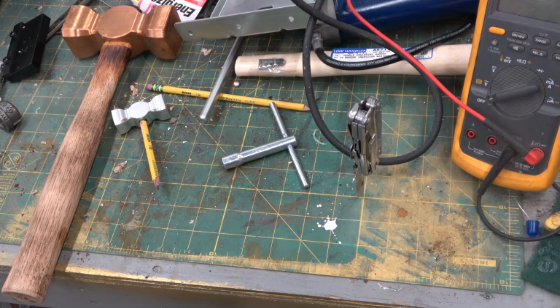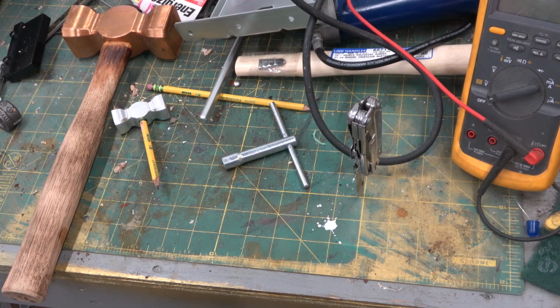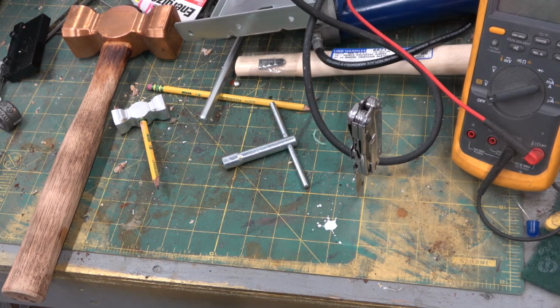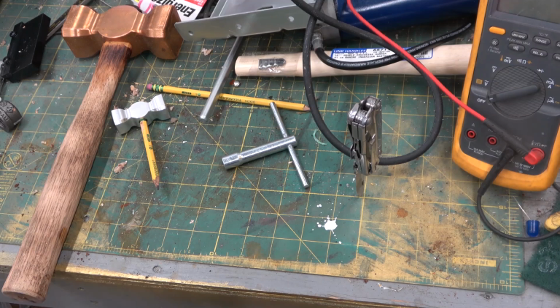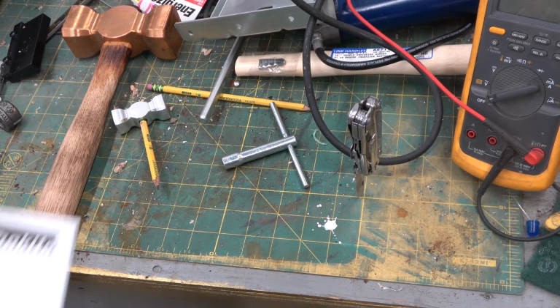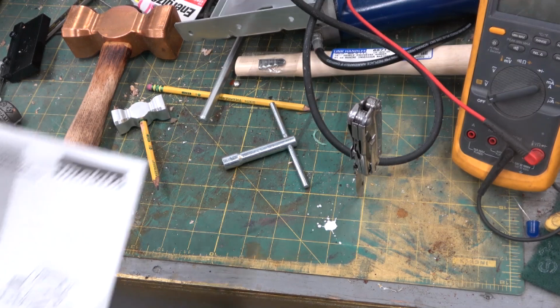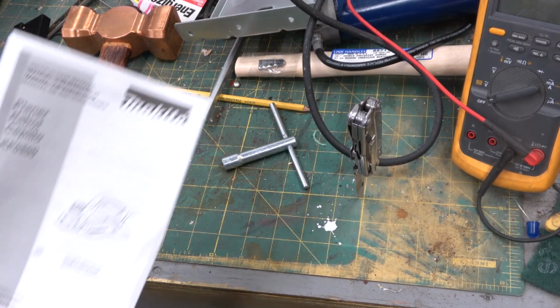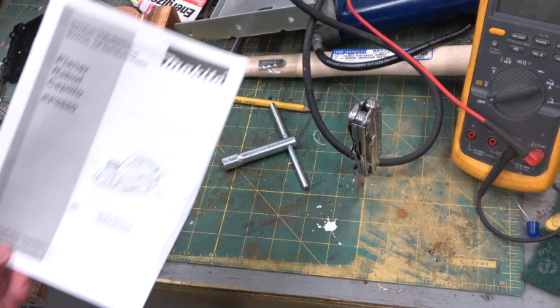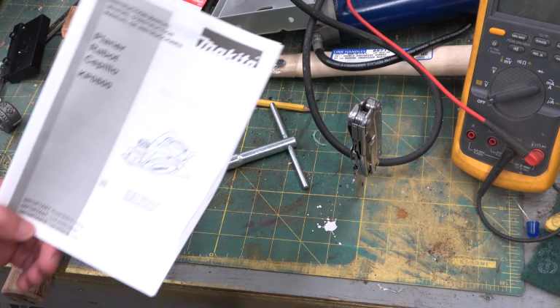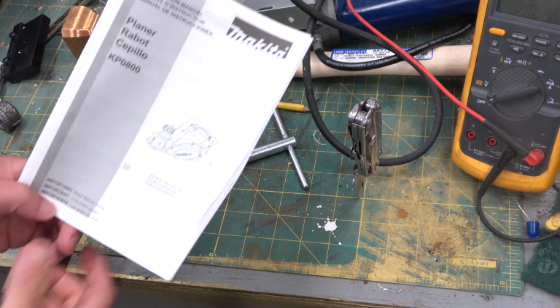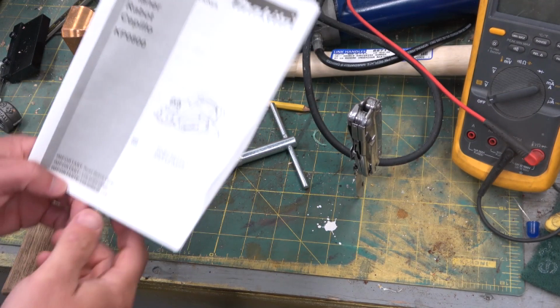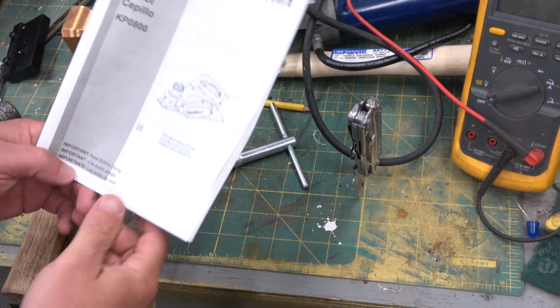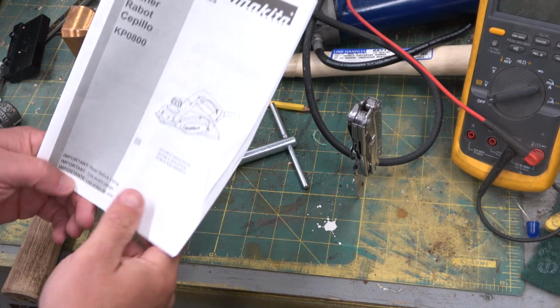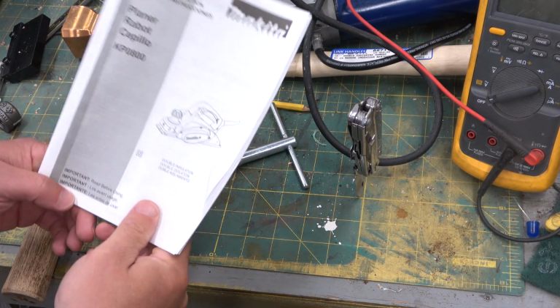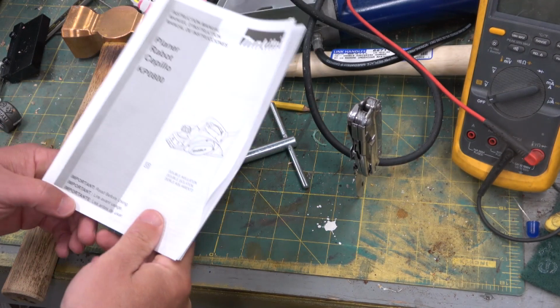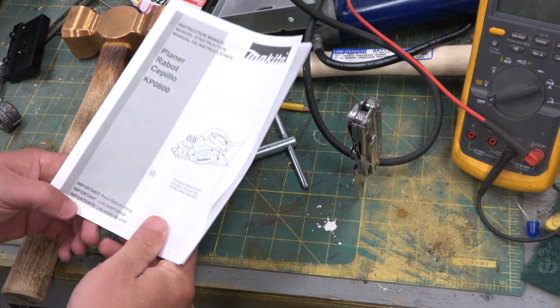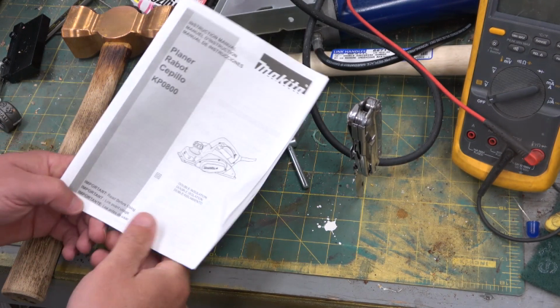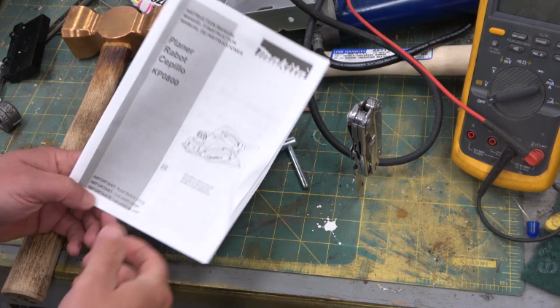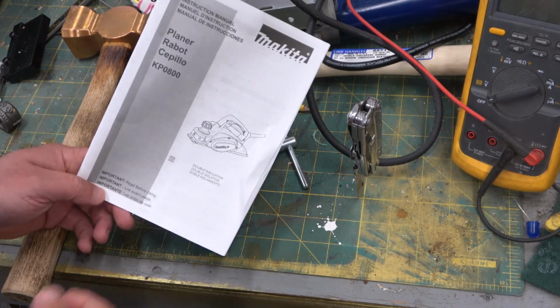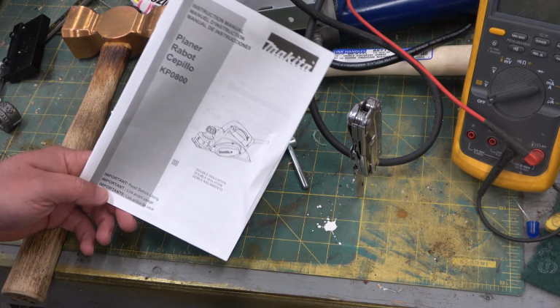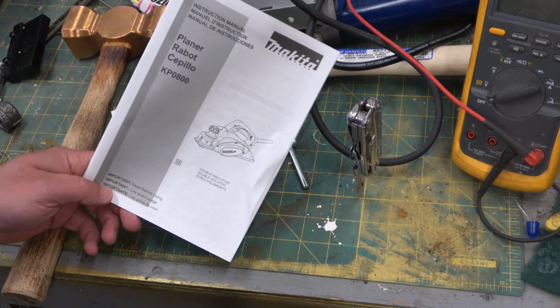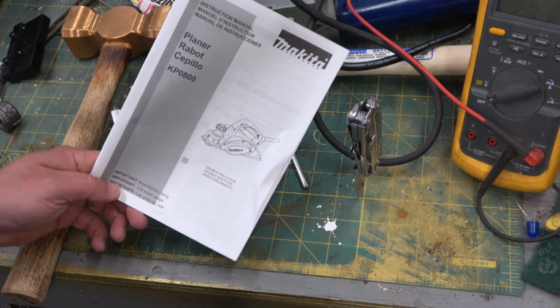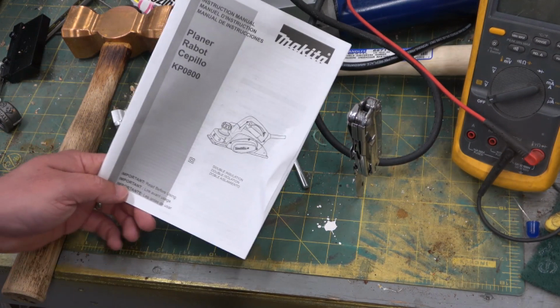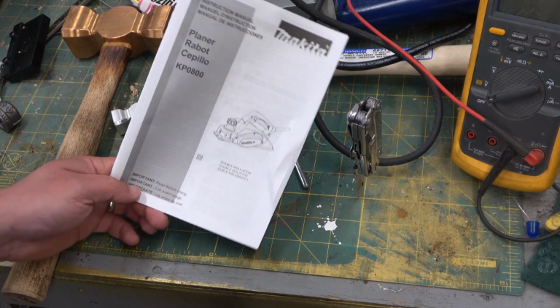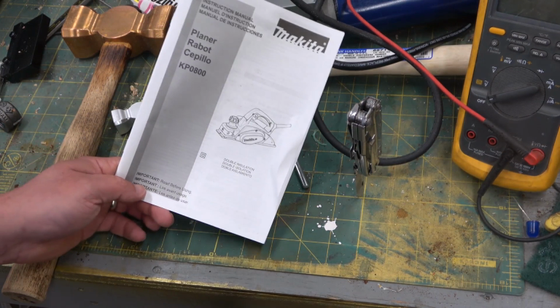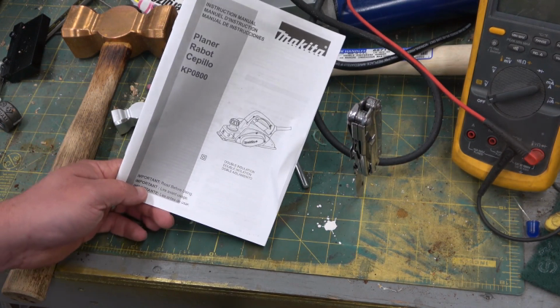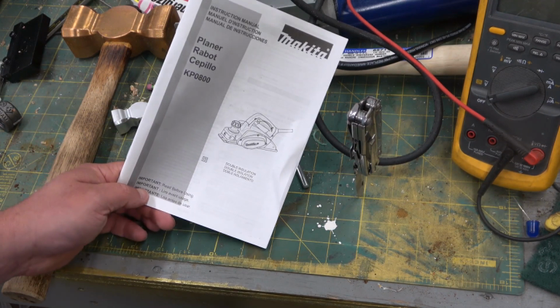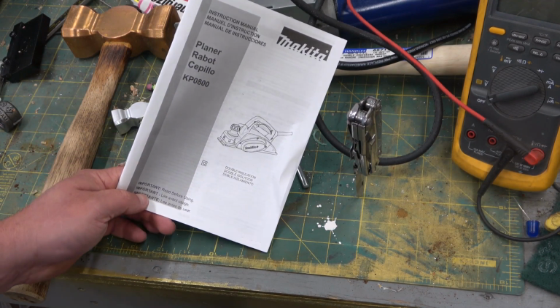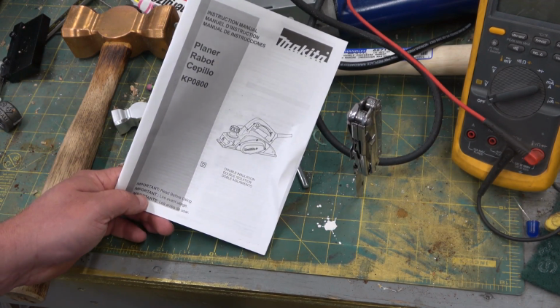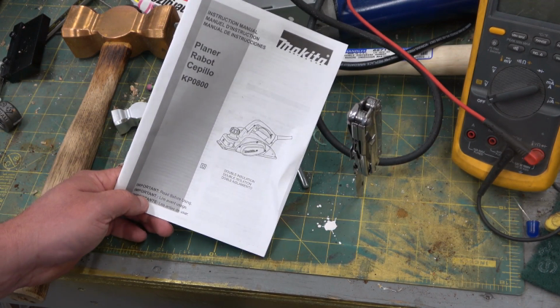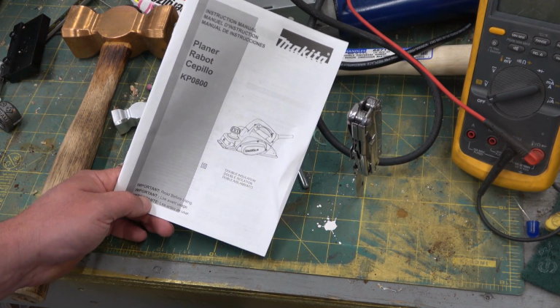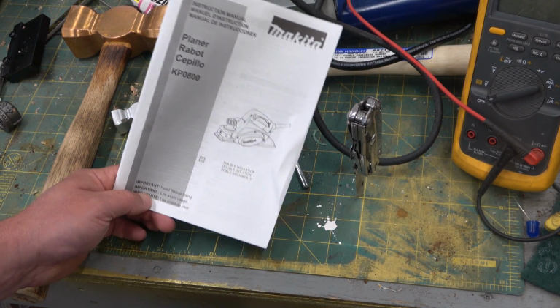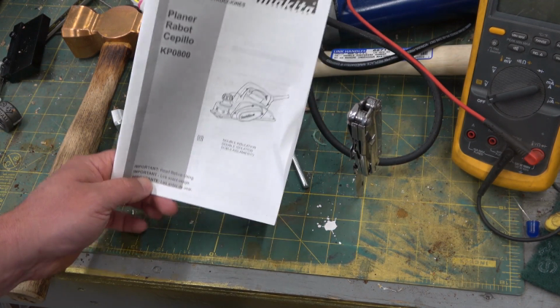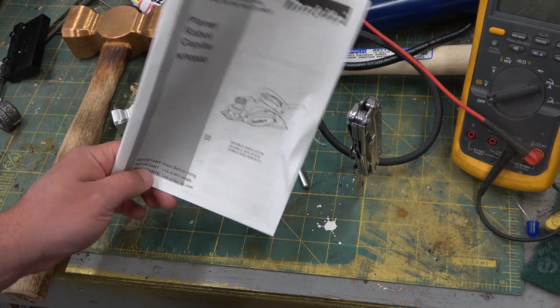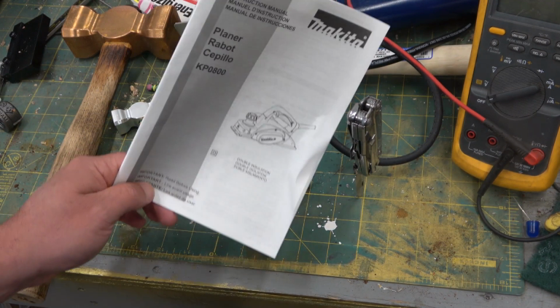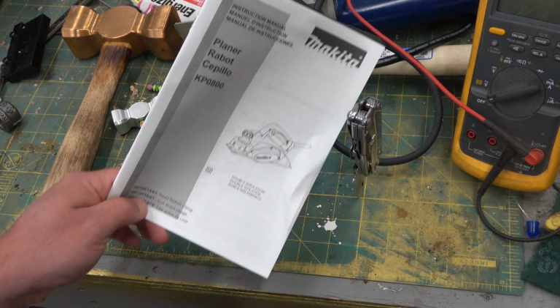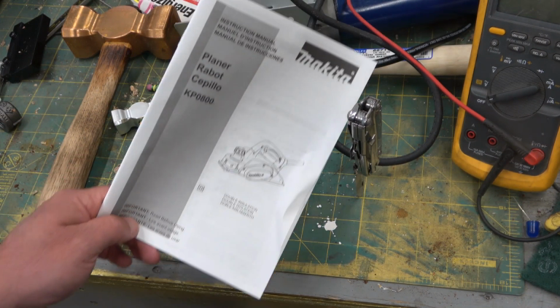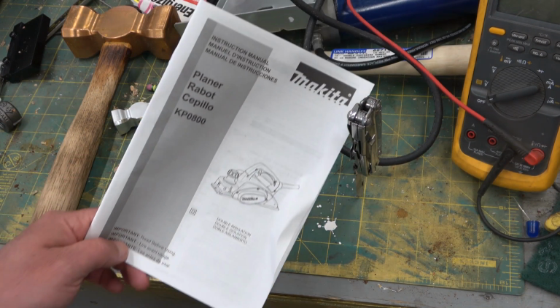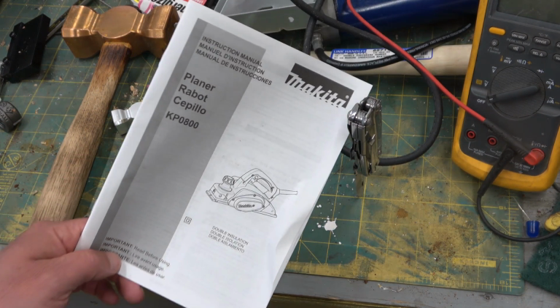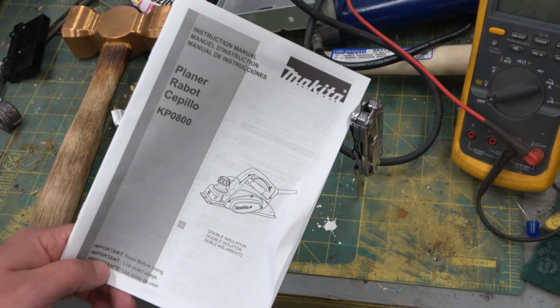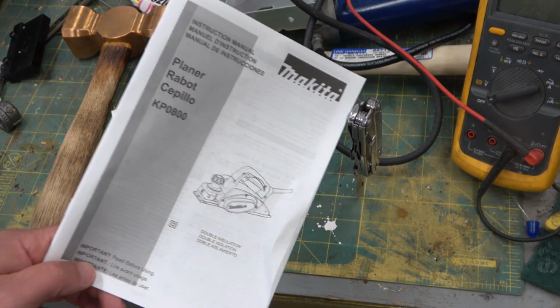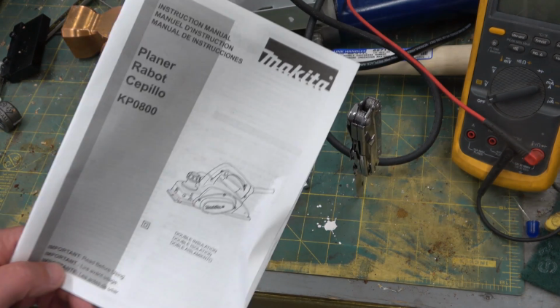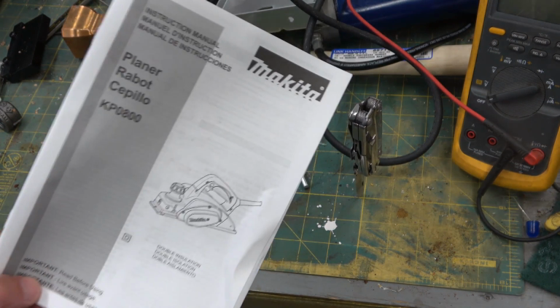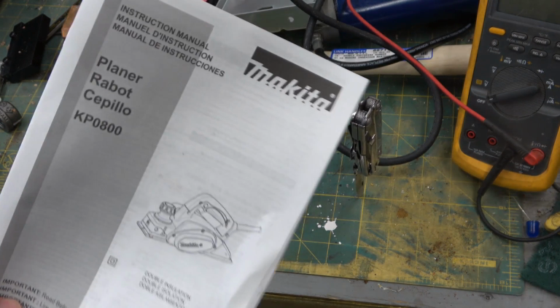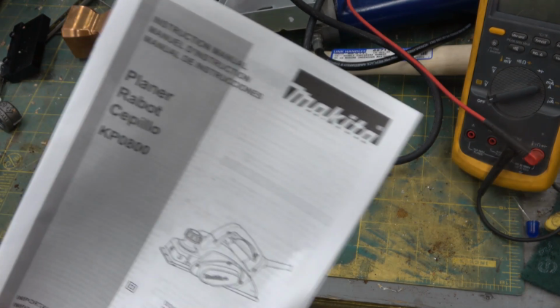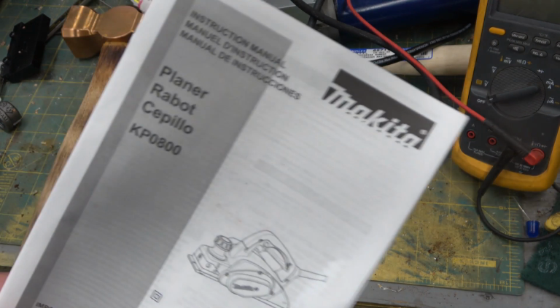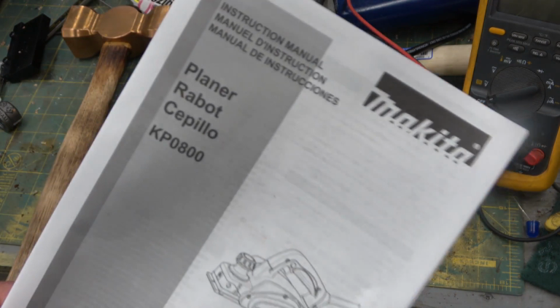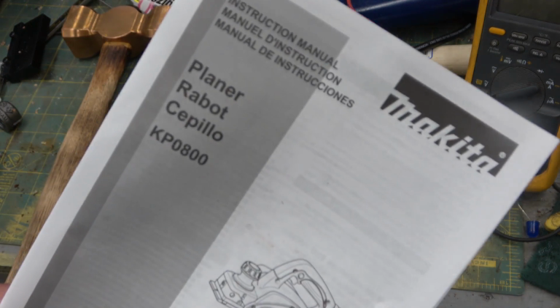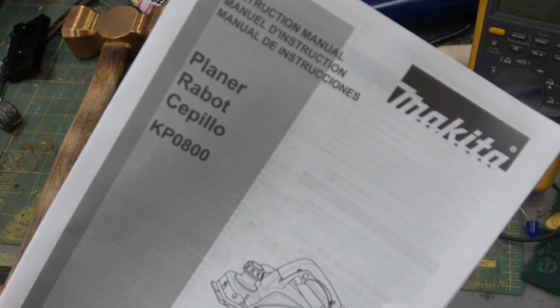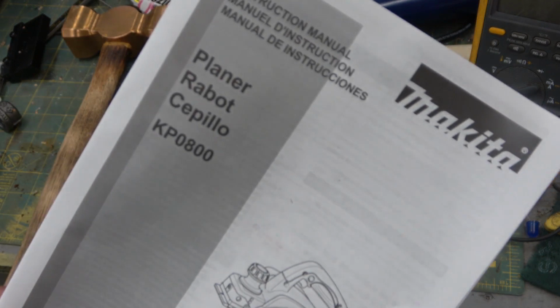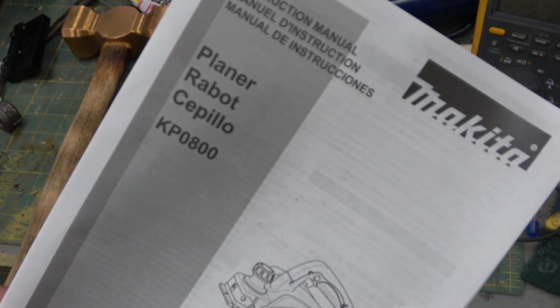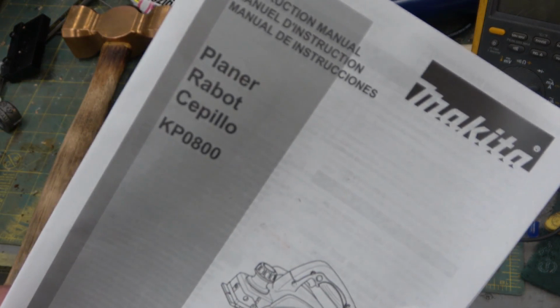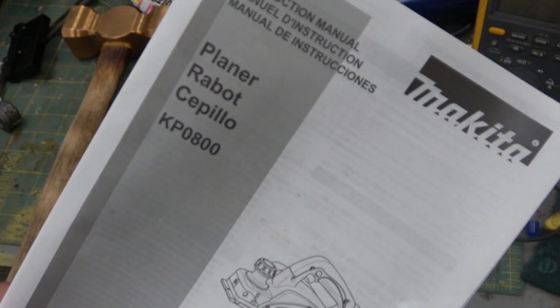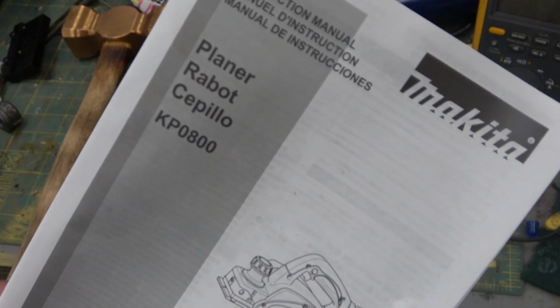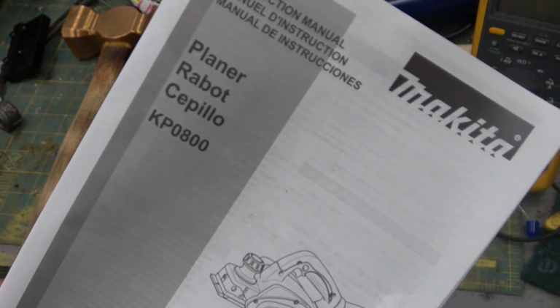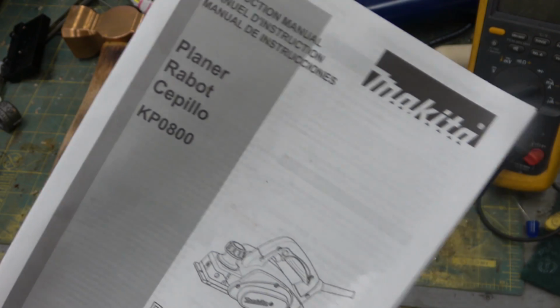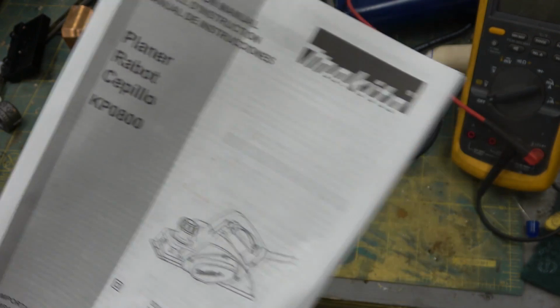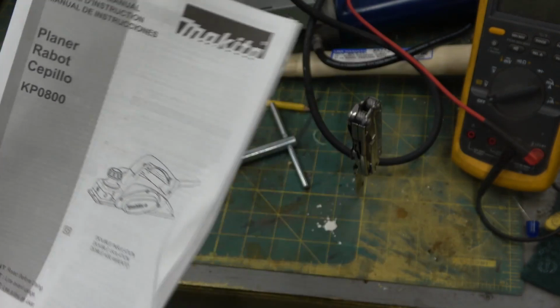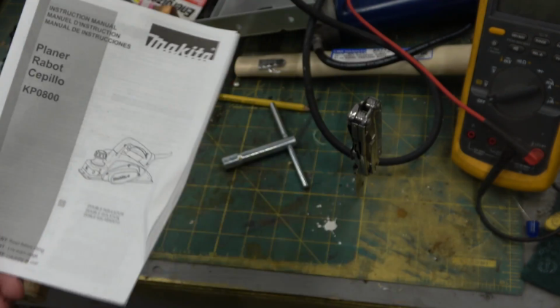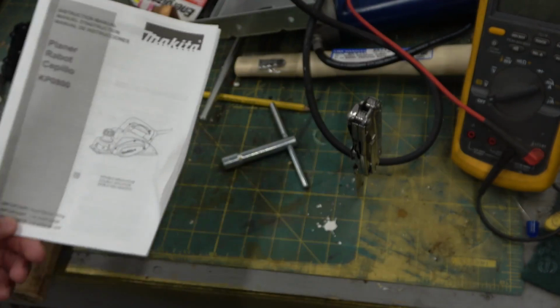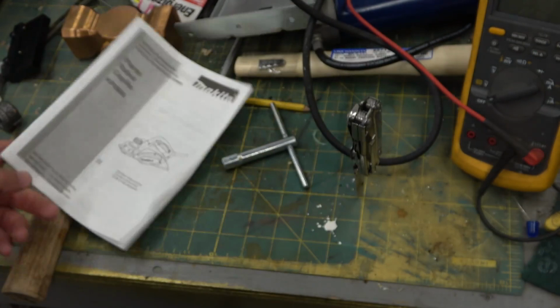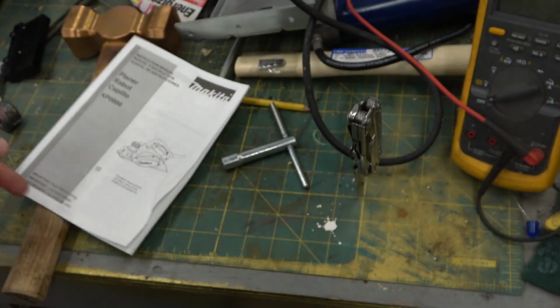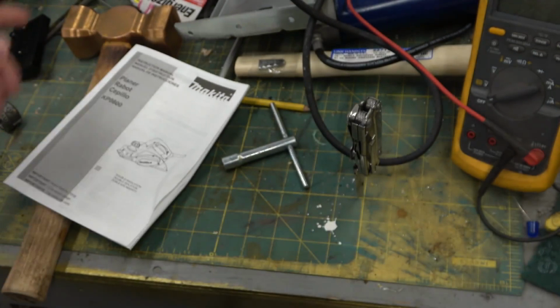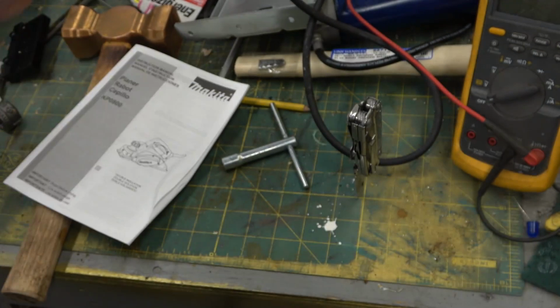Gentlemen, welcome back to the shop. I've been dipping my tip in the dark side of the force — the Wood Elf Planar Robot.